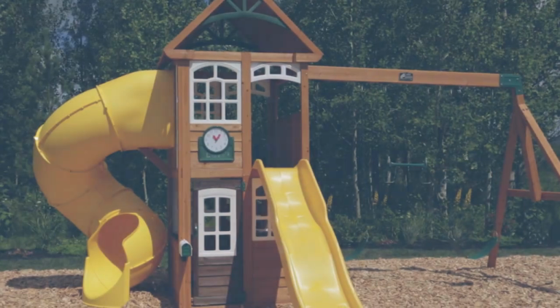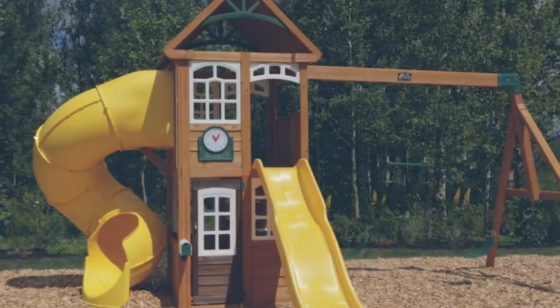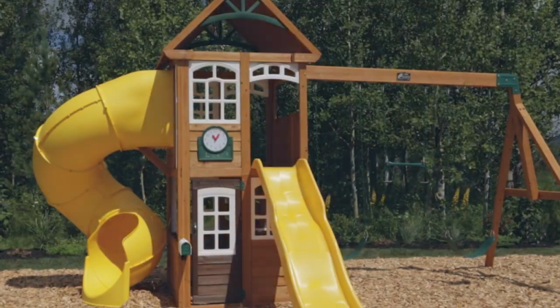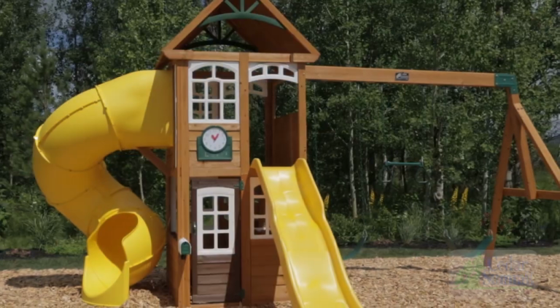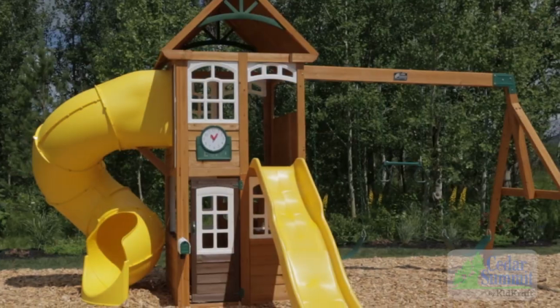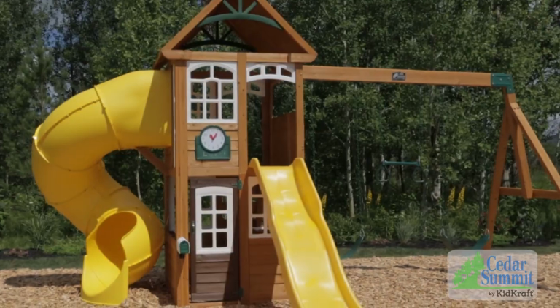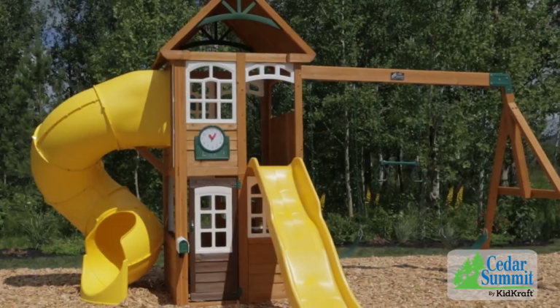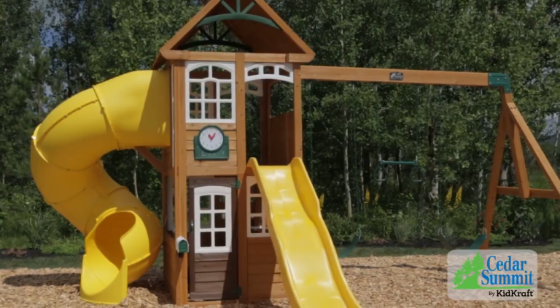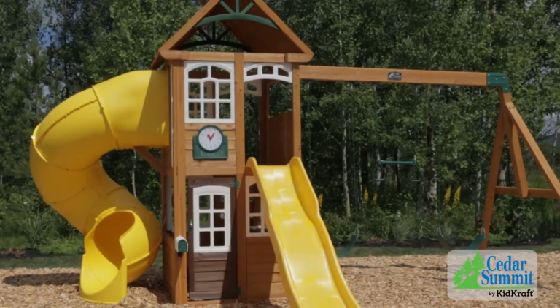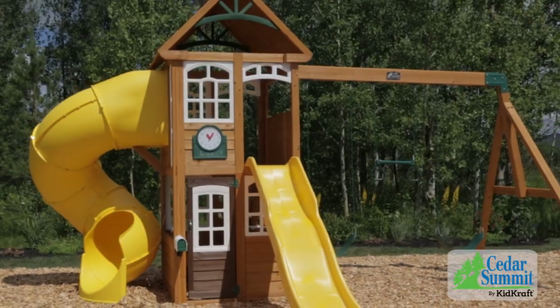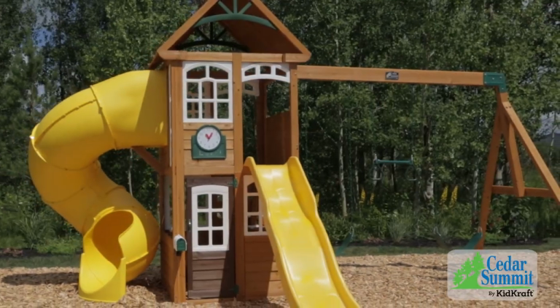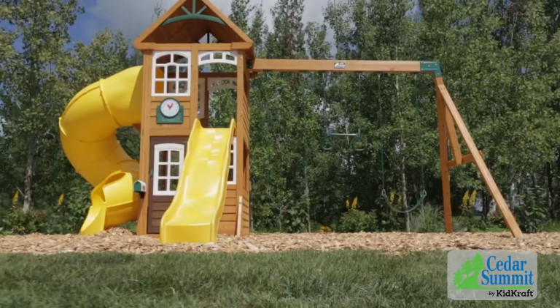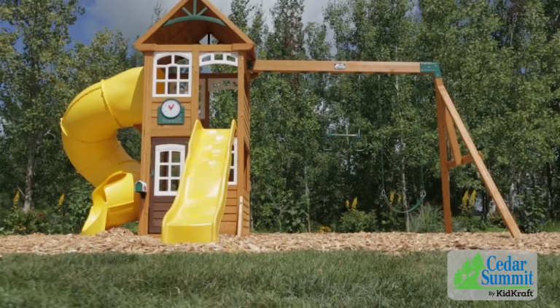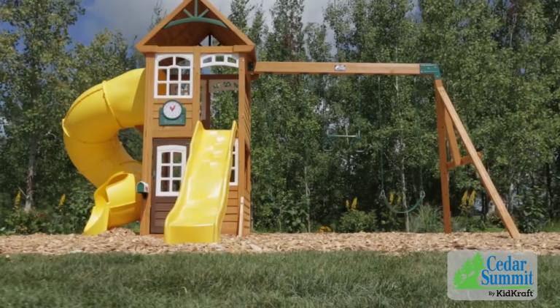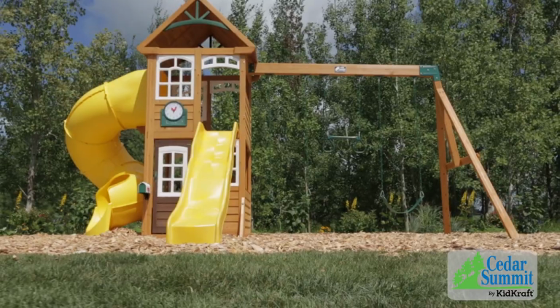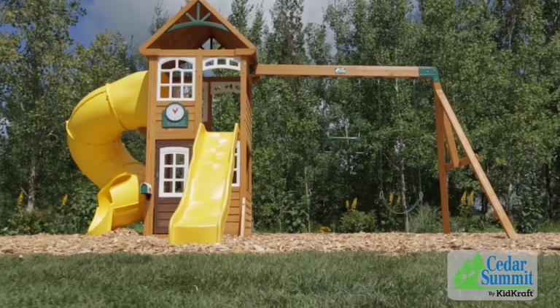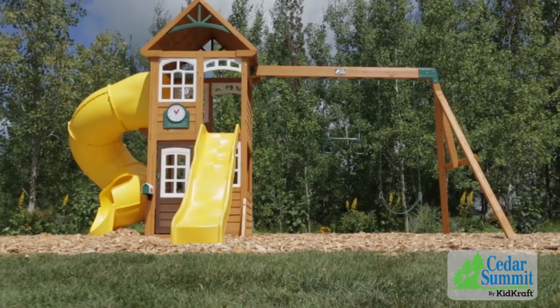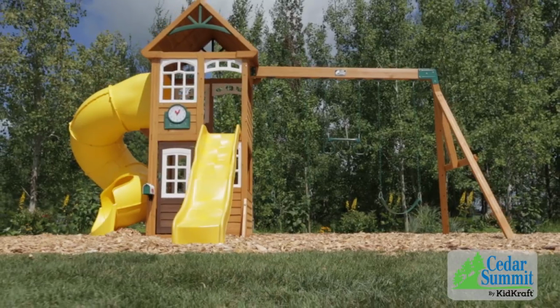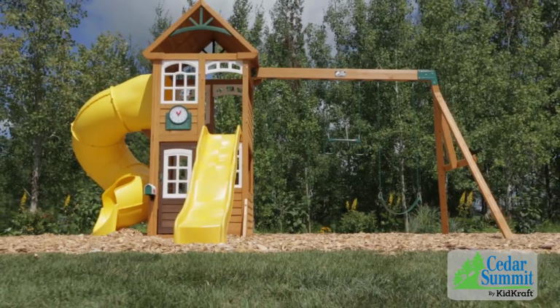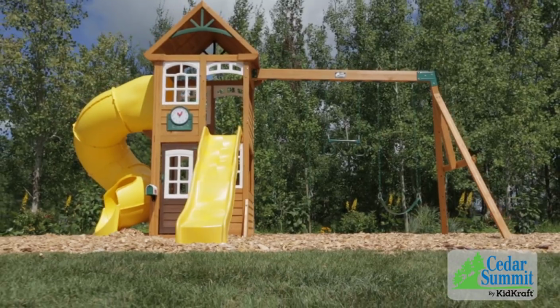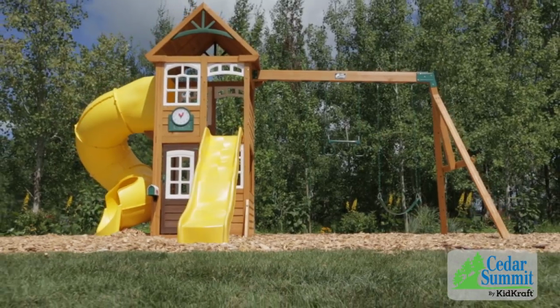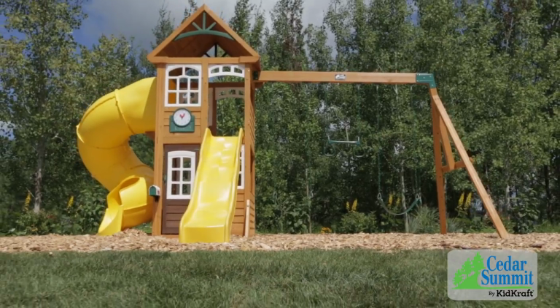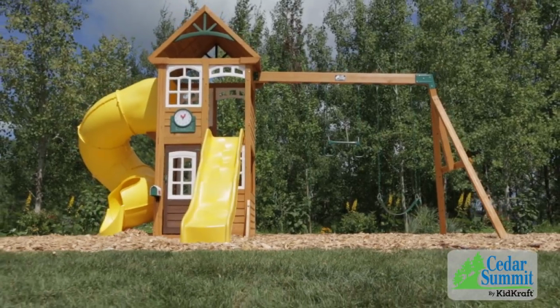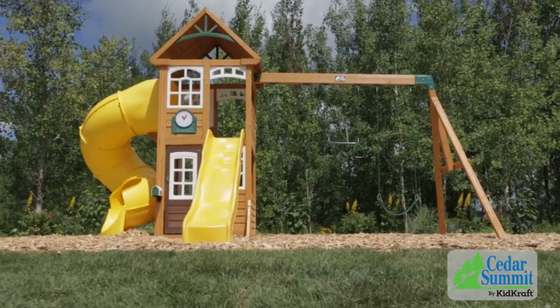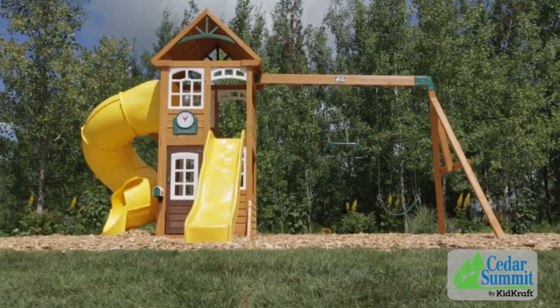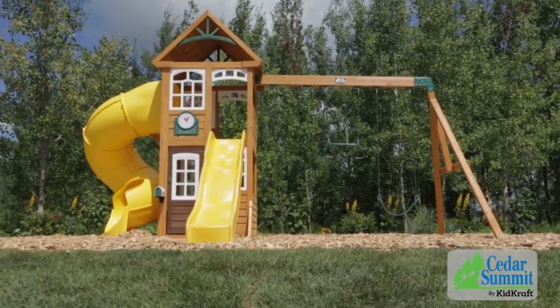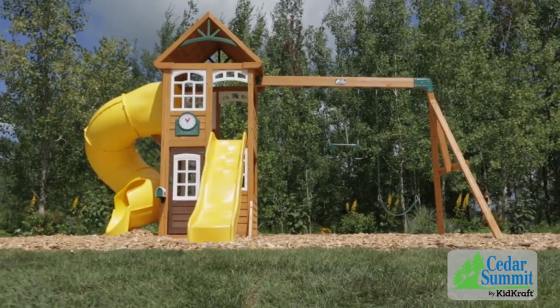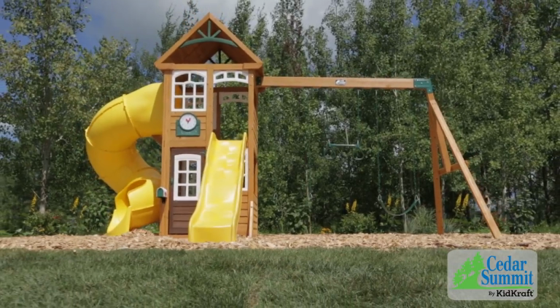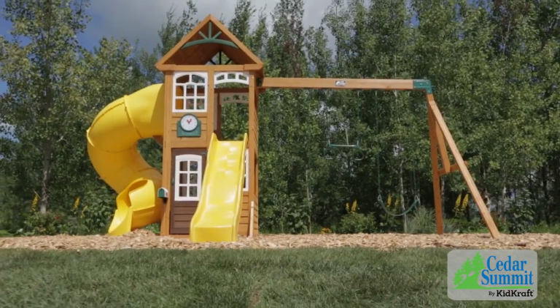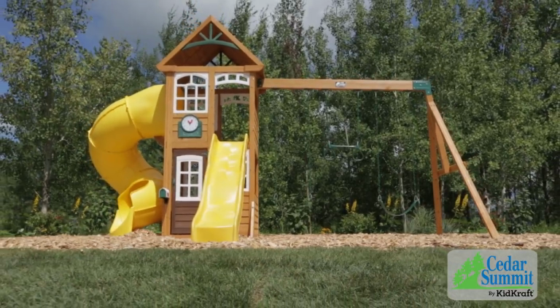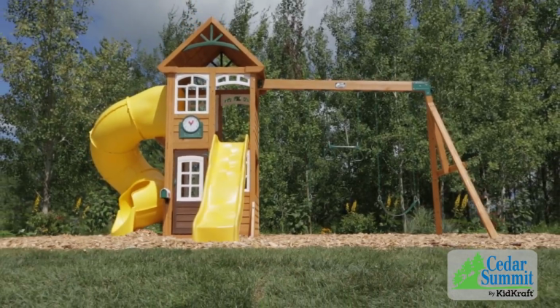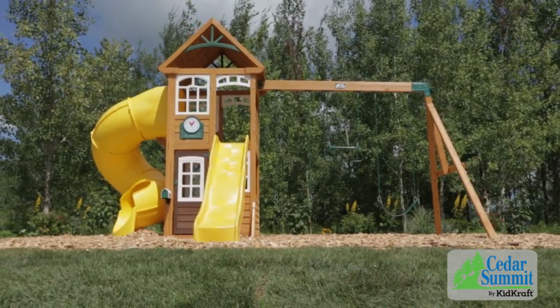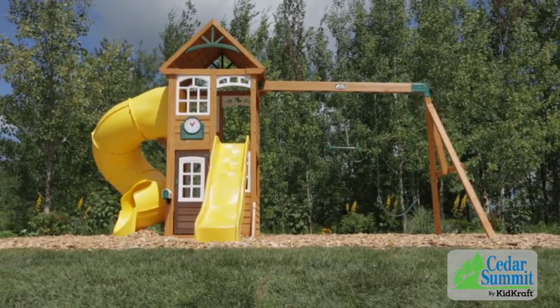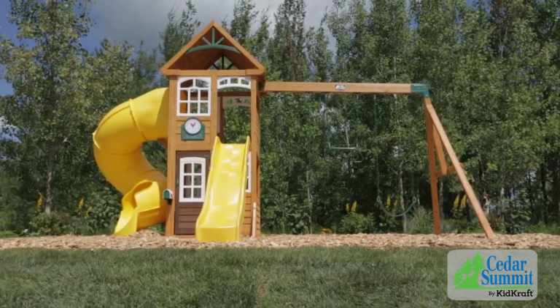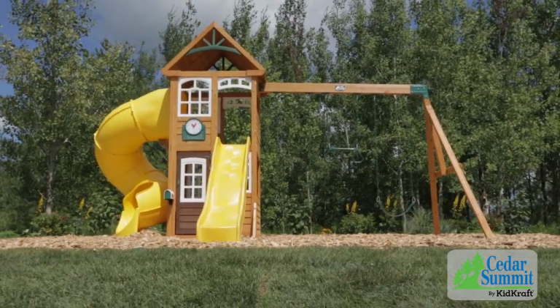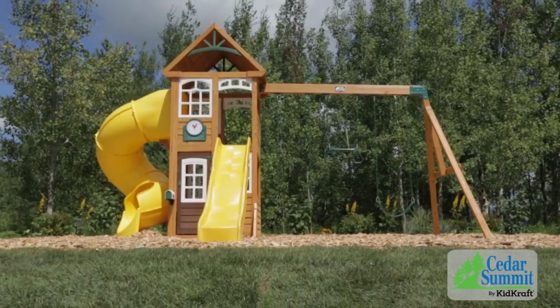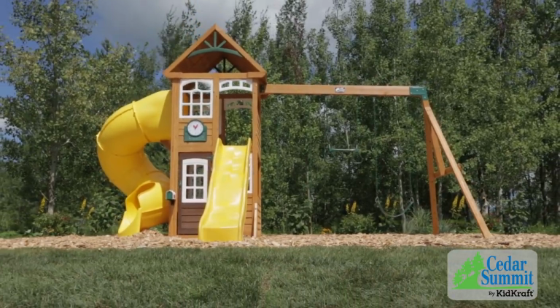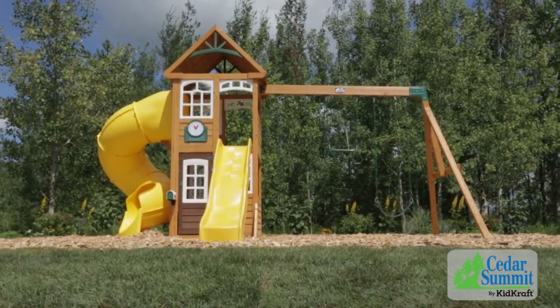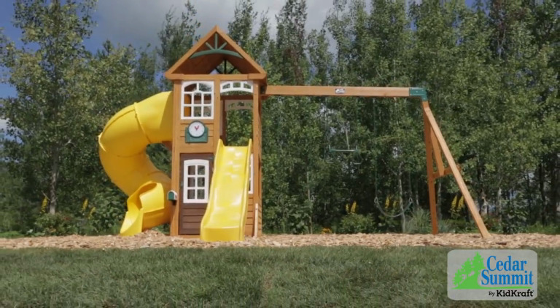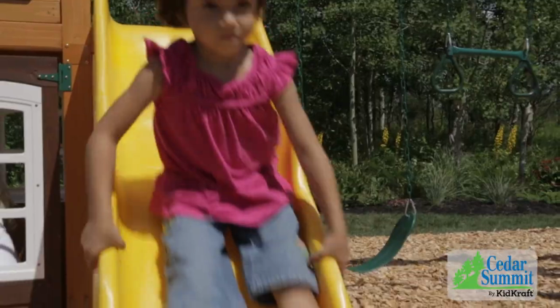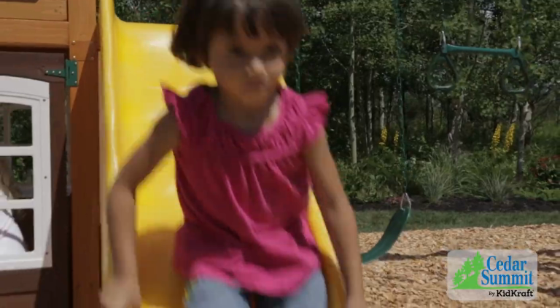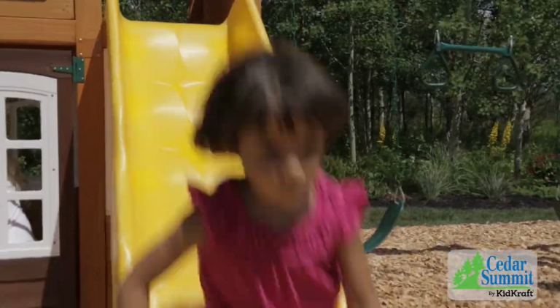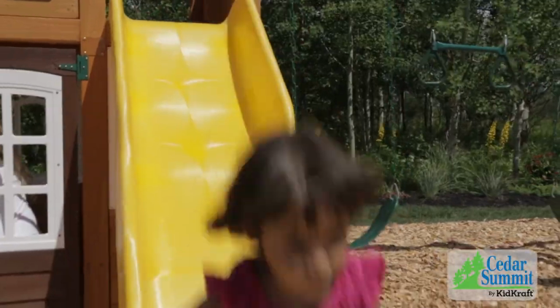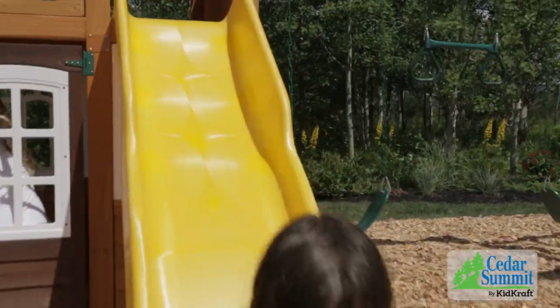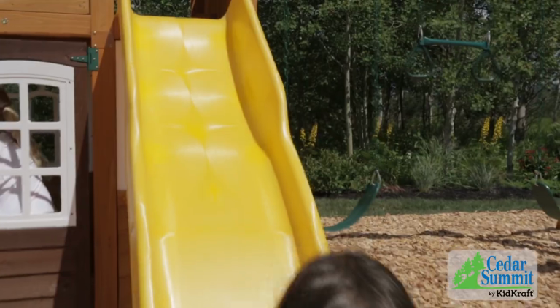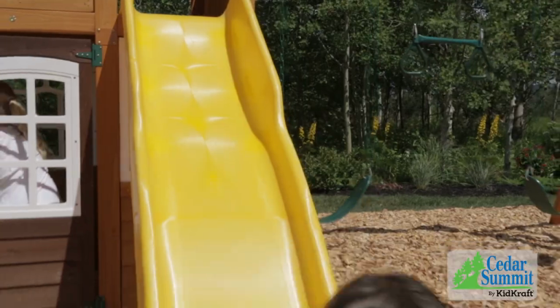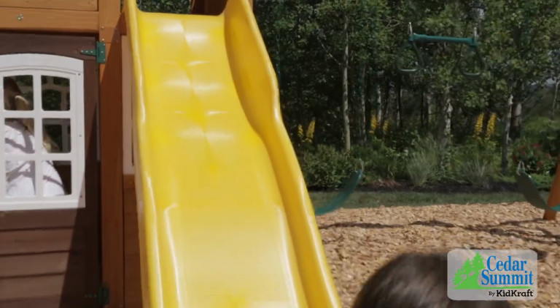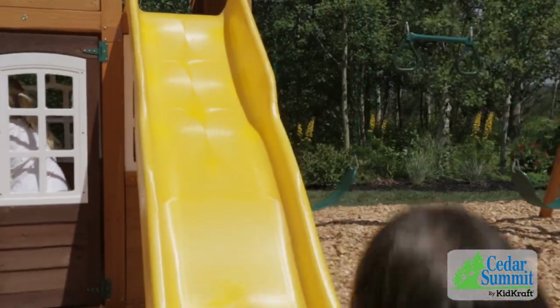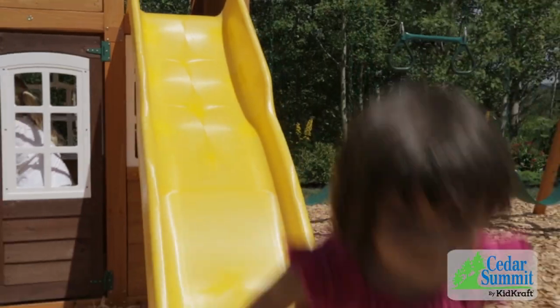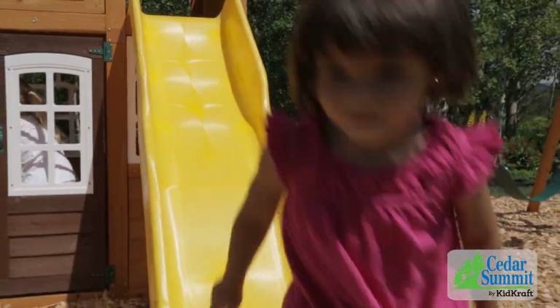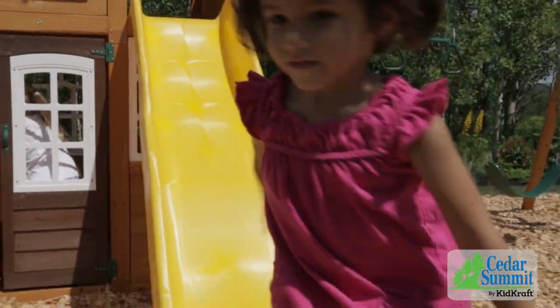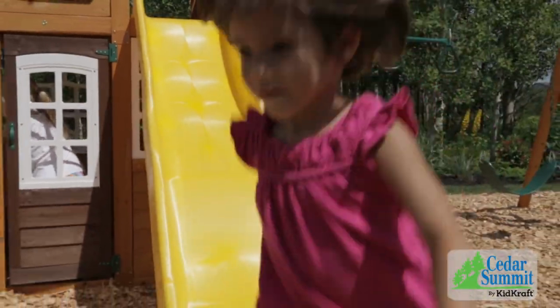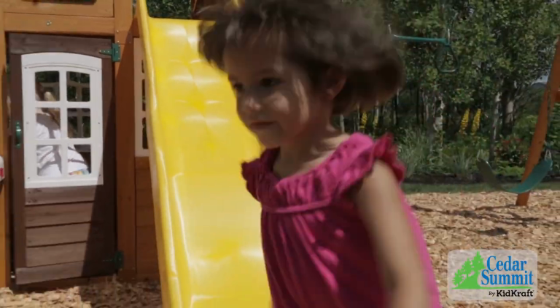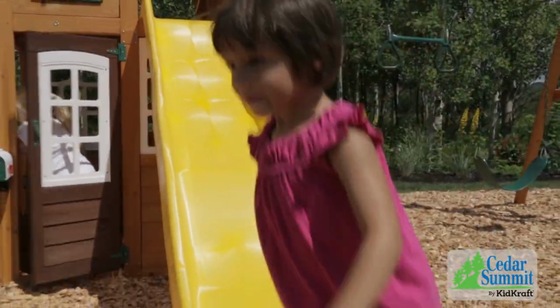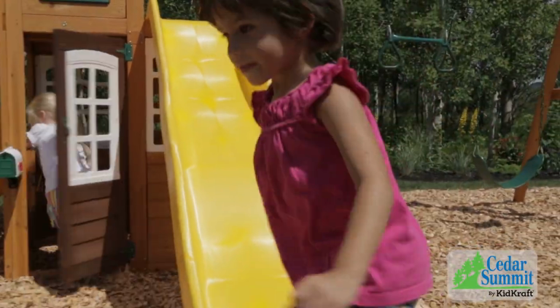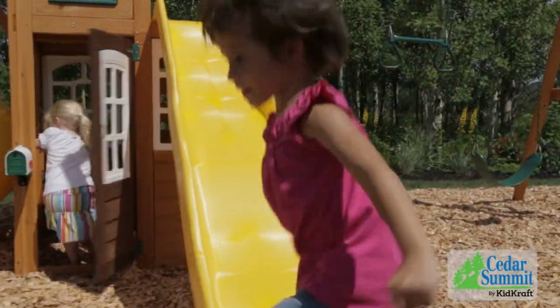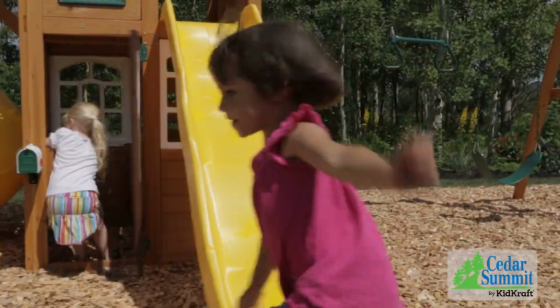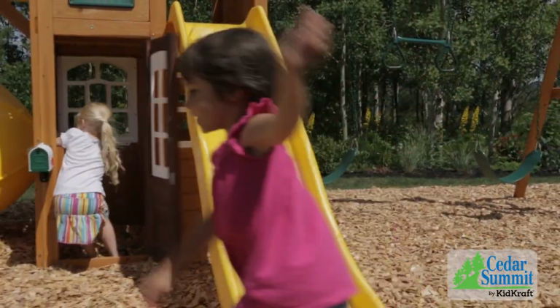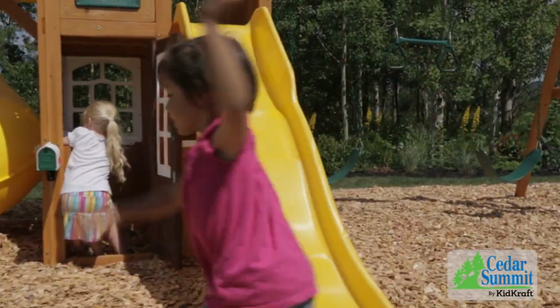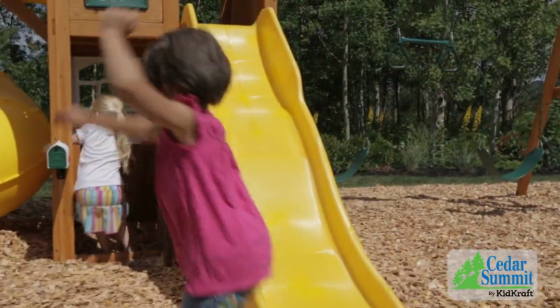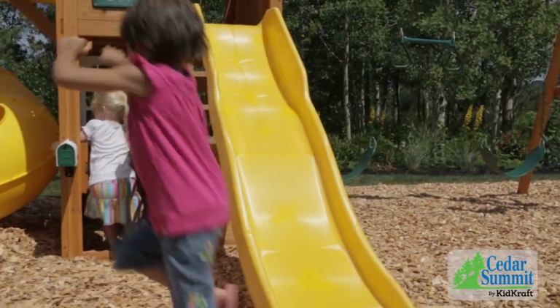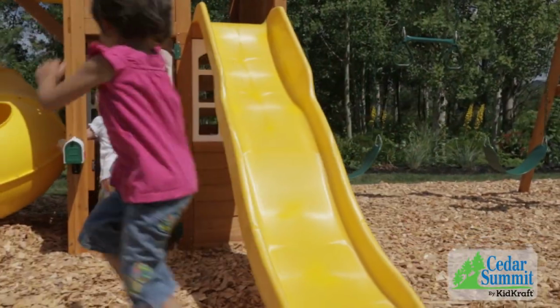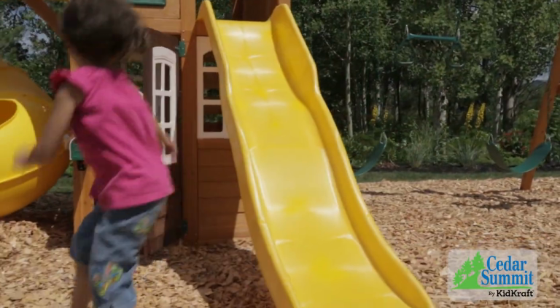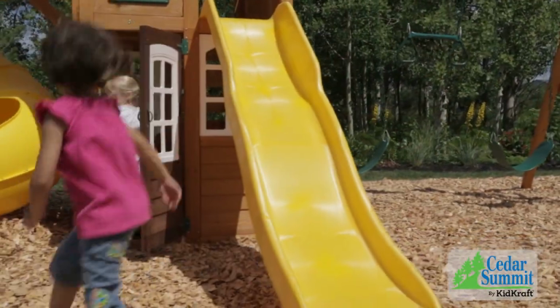Have you ever thought you could have a park right in your own backyard? With the Castlewood playset by Cedar Summit, your dreams can come true.